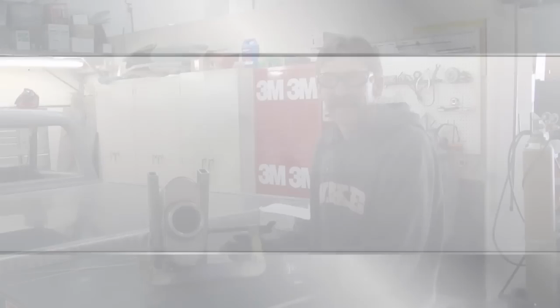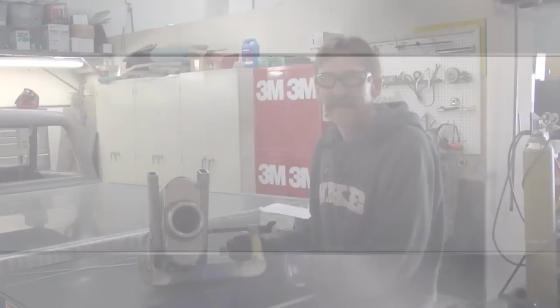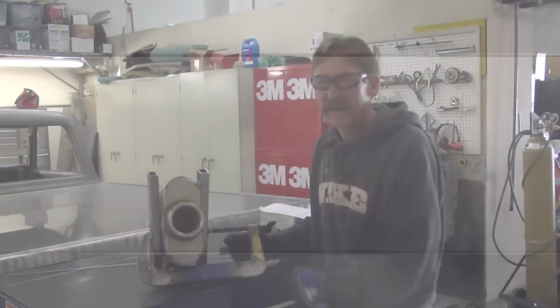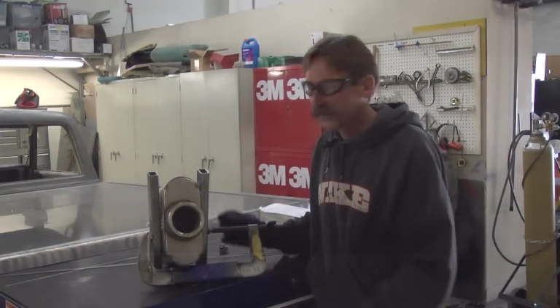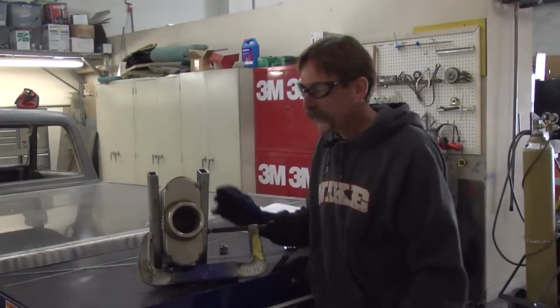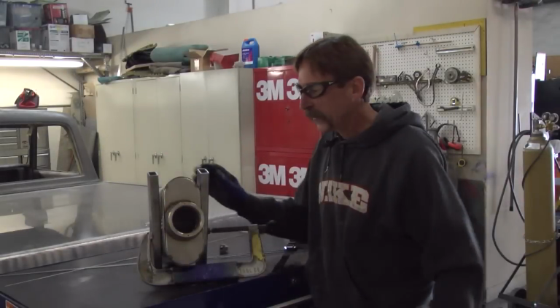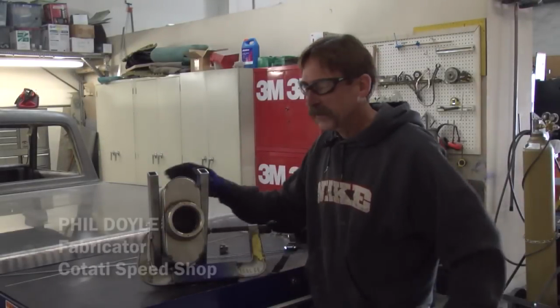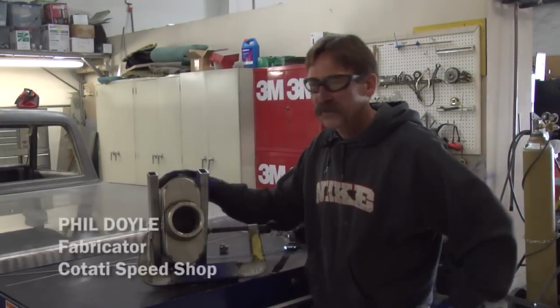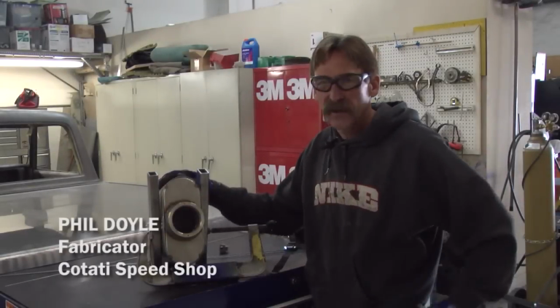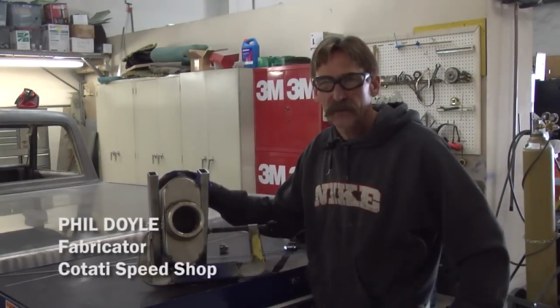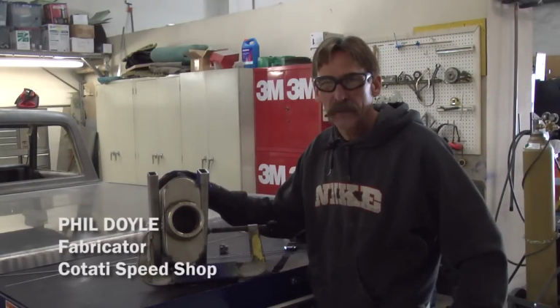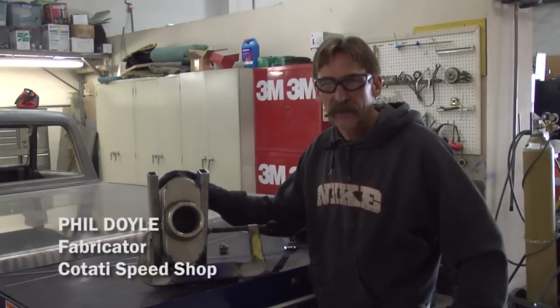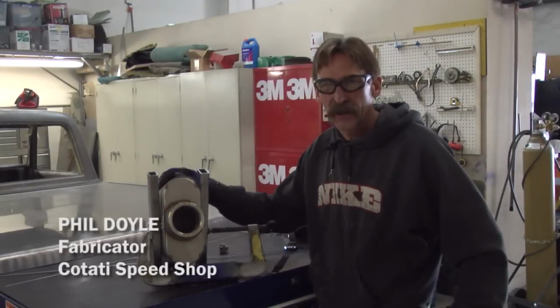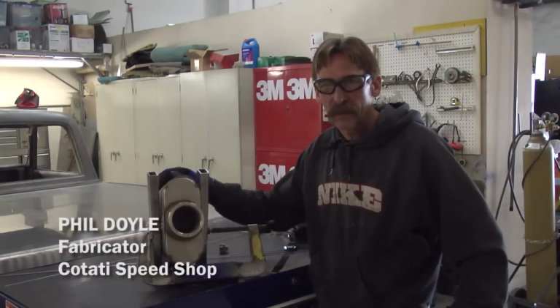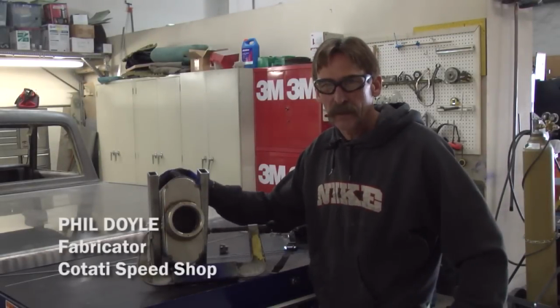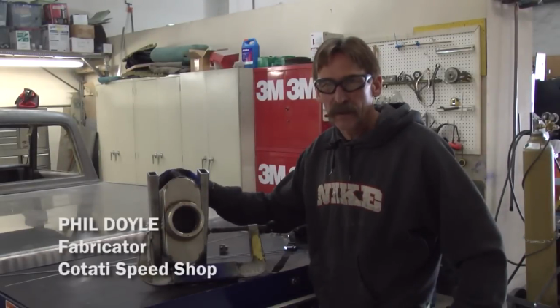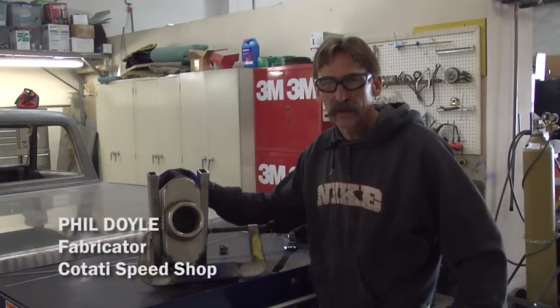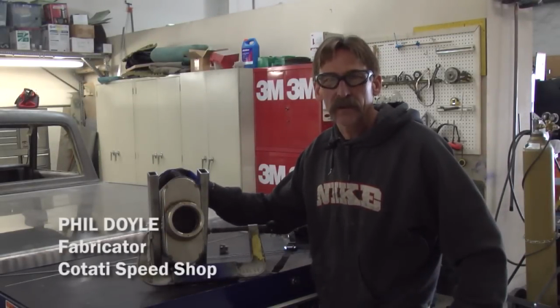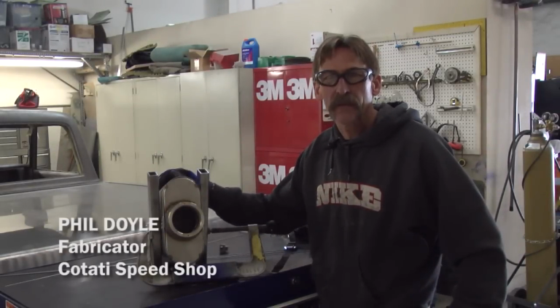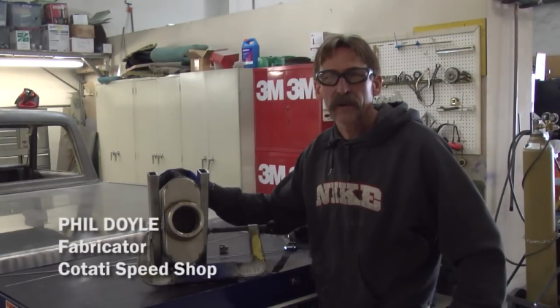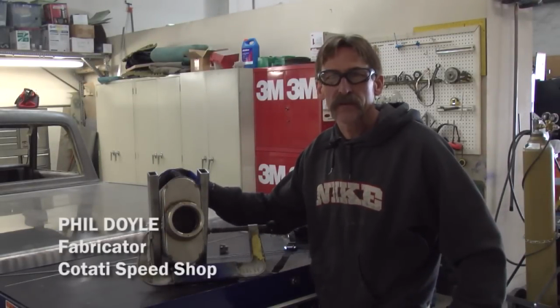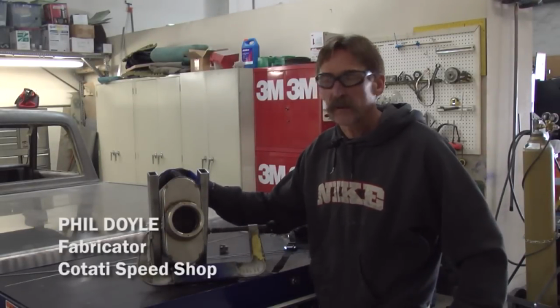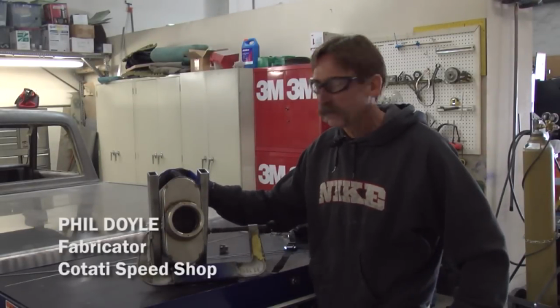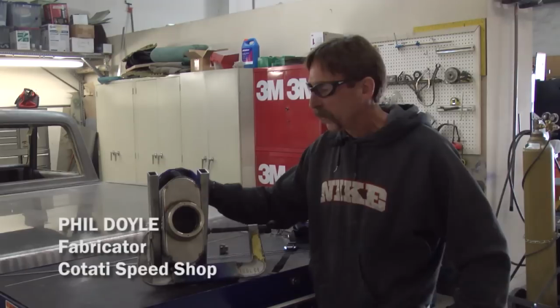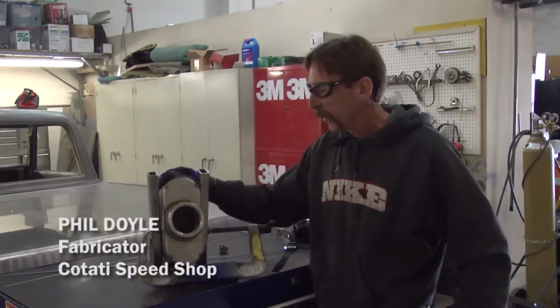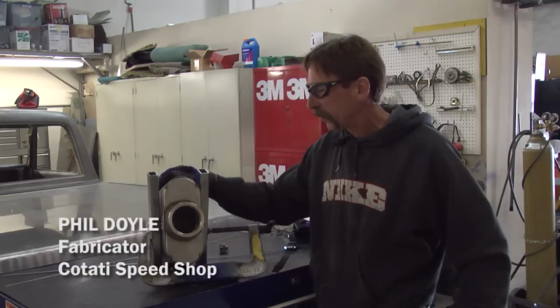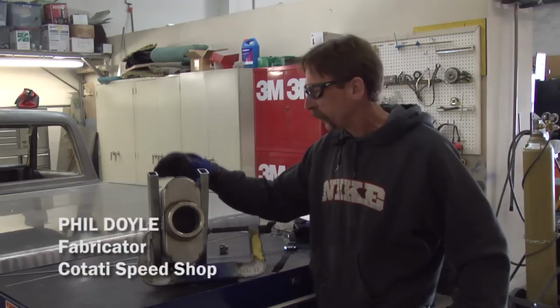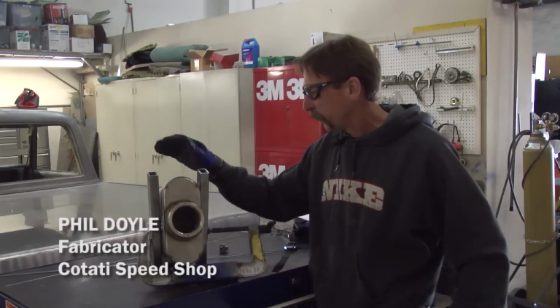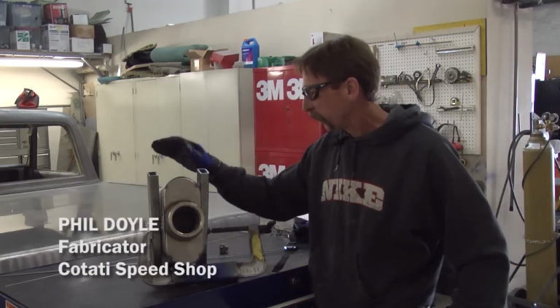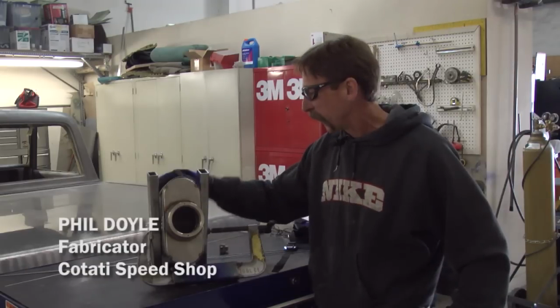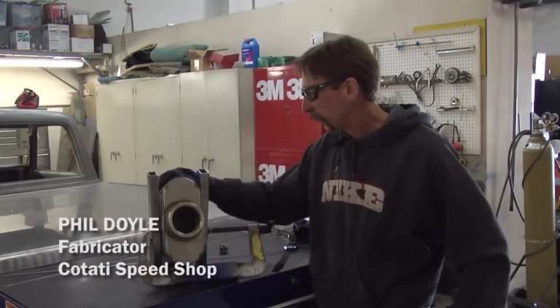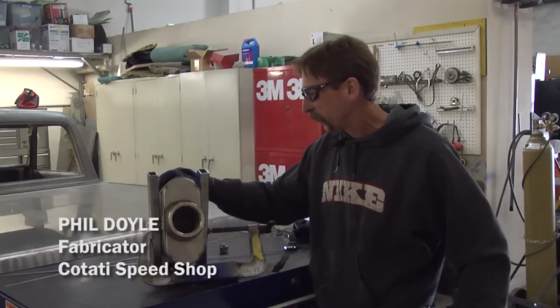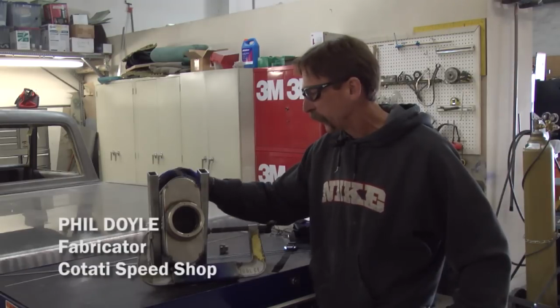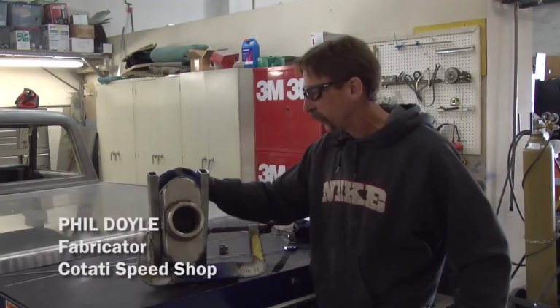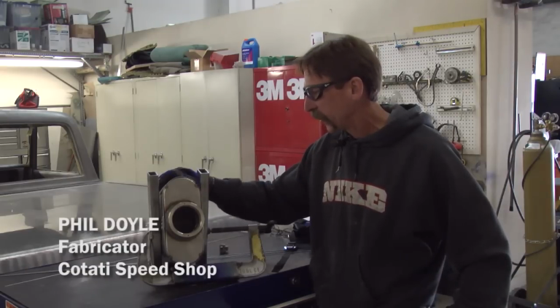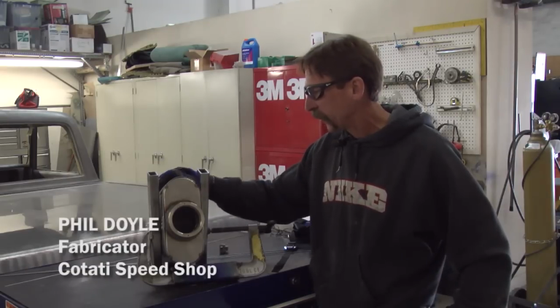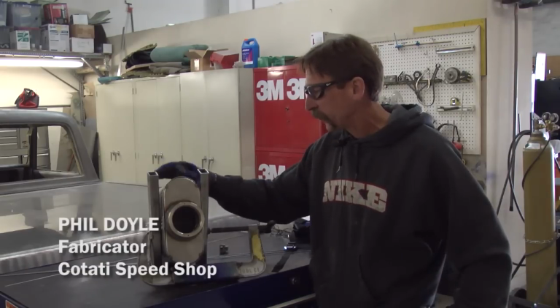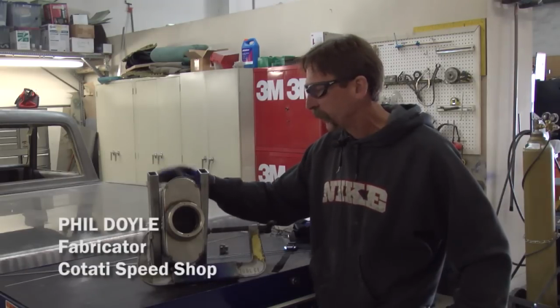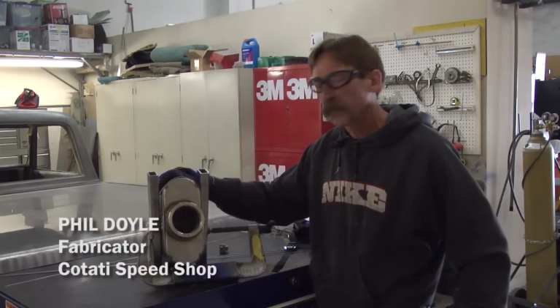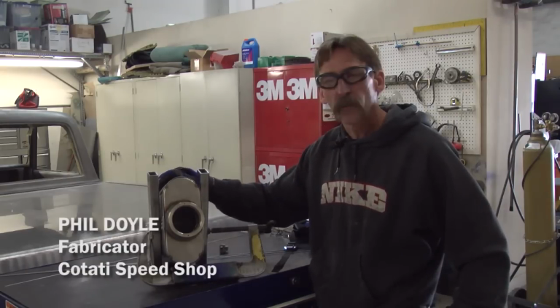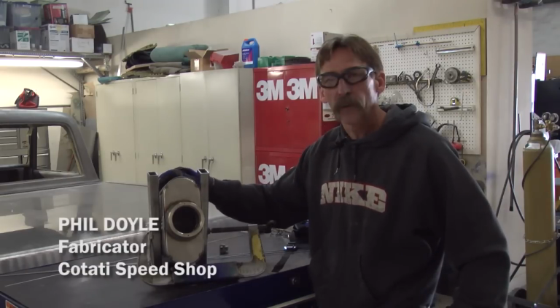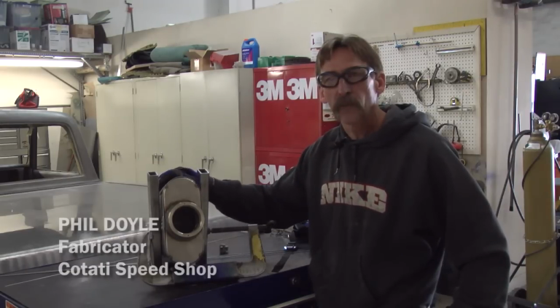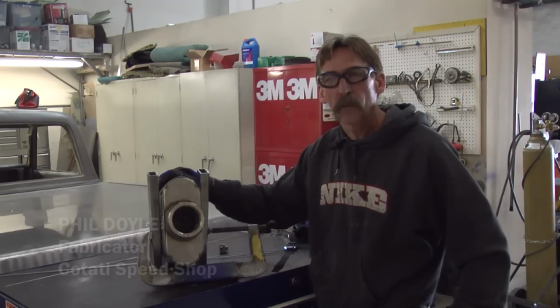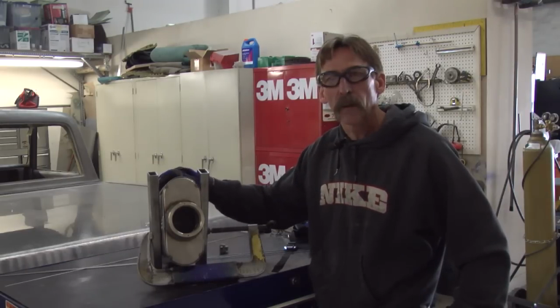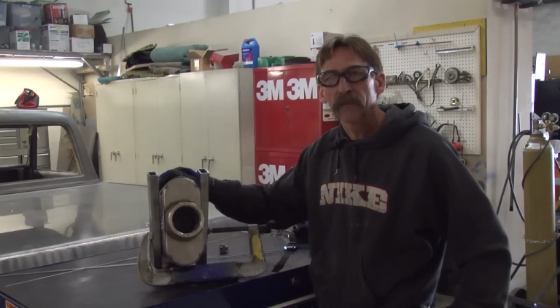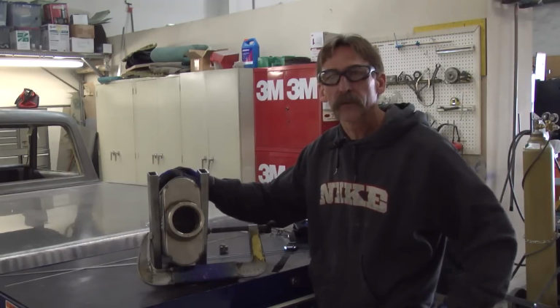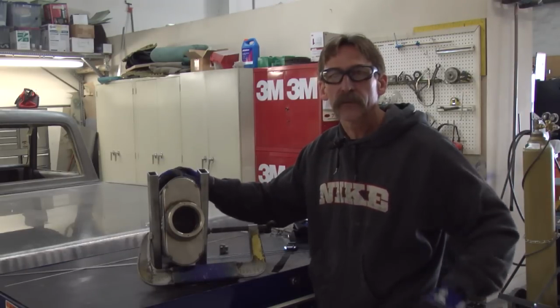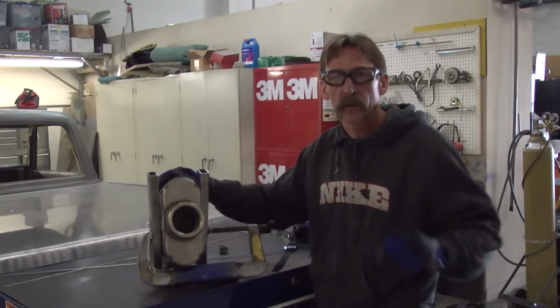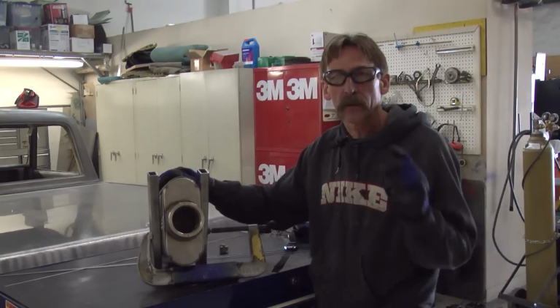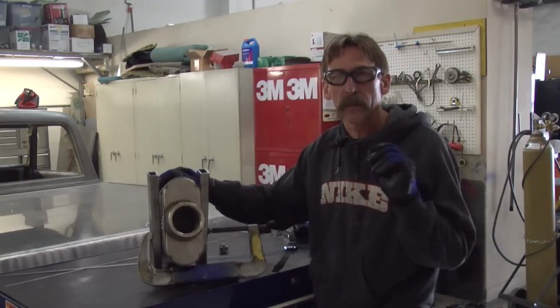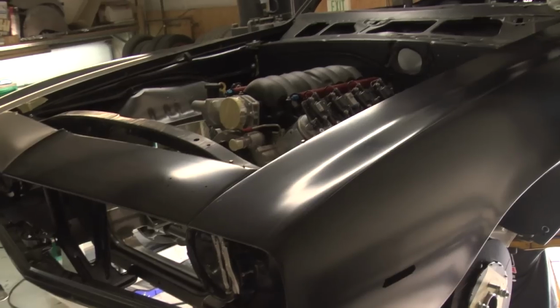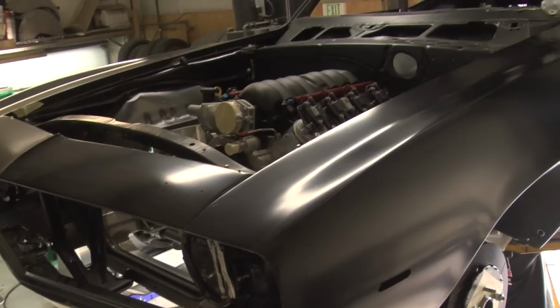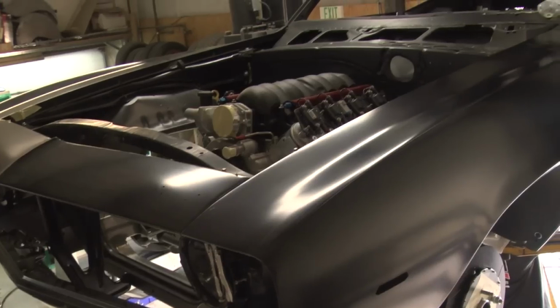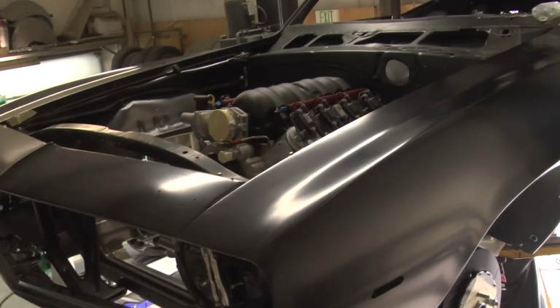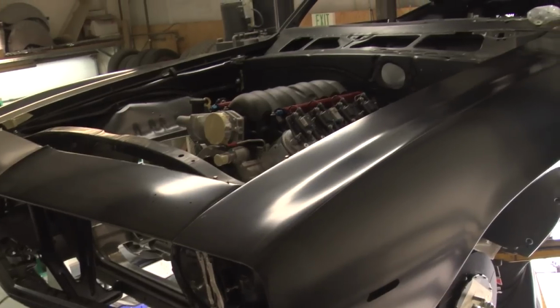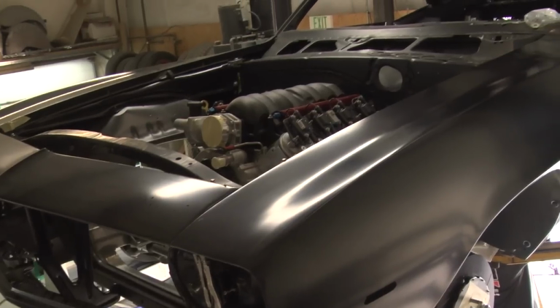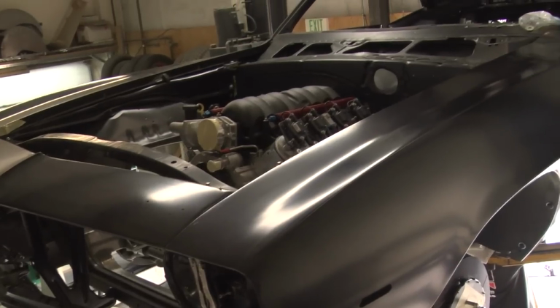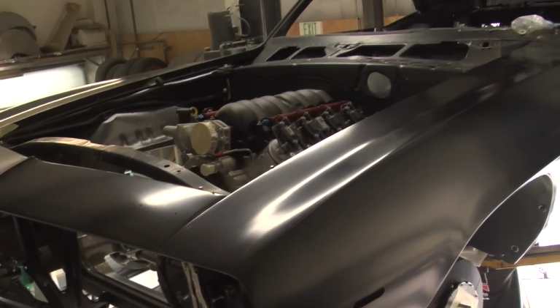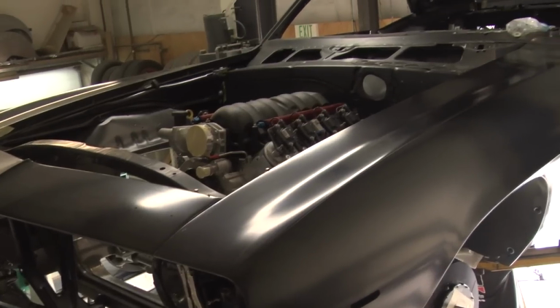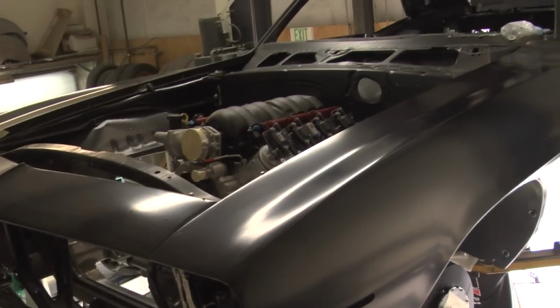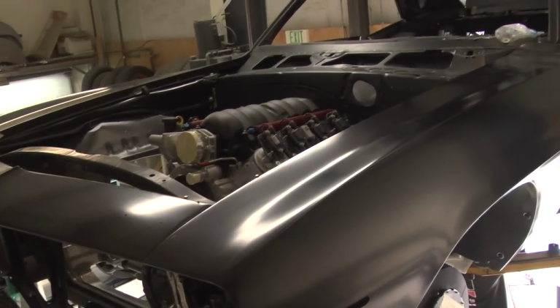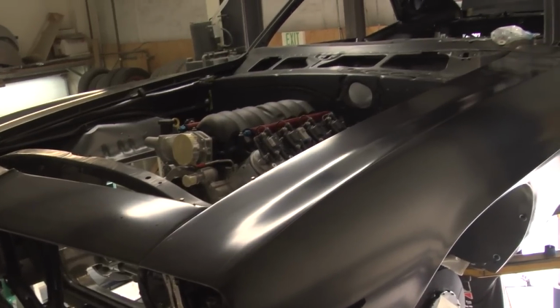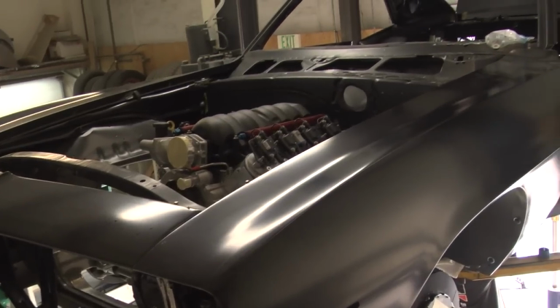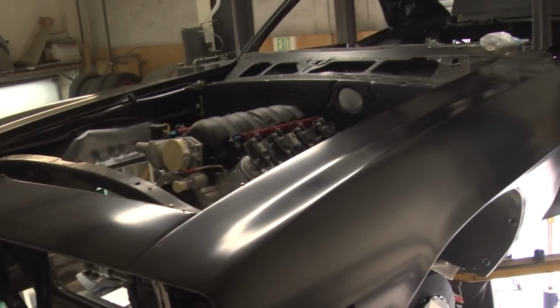Hi, this is Phil at Catati Speed Shop. Our good friends at Flowmaster provided us with a set of Super 44 mufflers for our Camaro project that we have going on here.